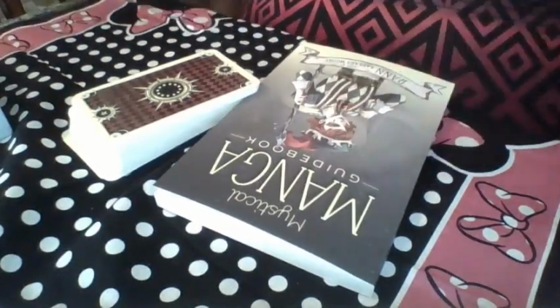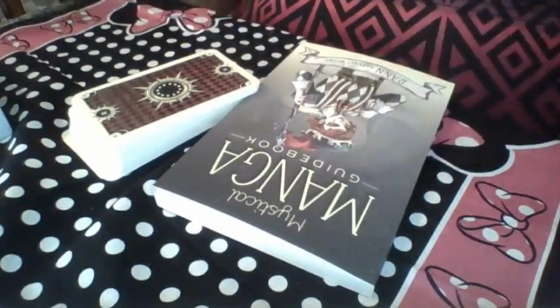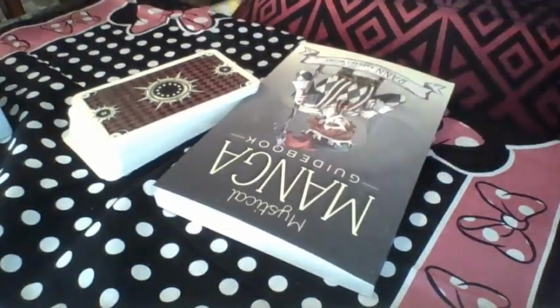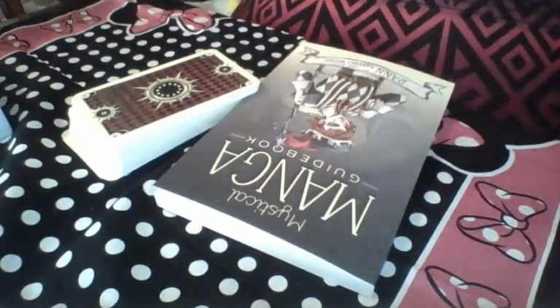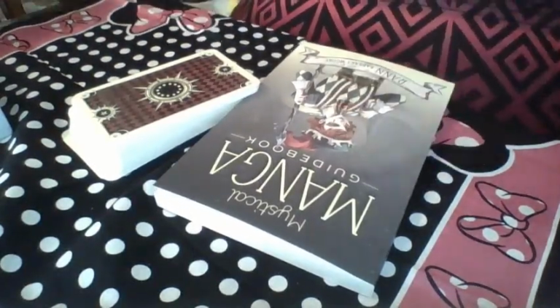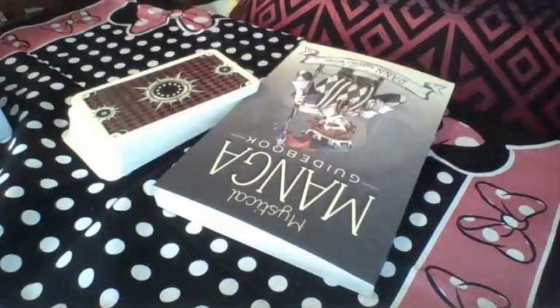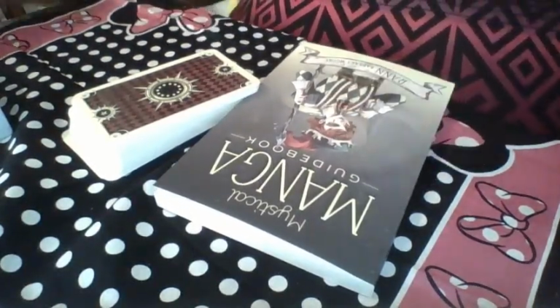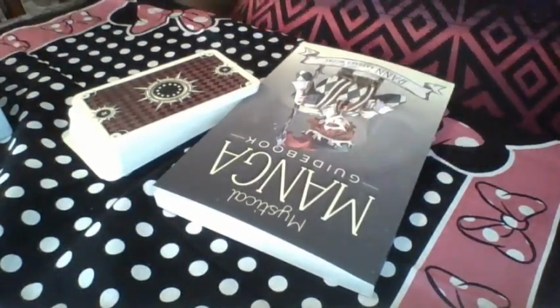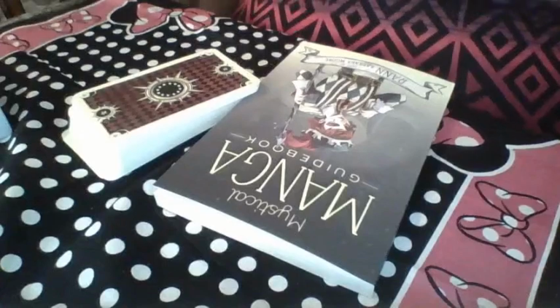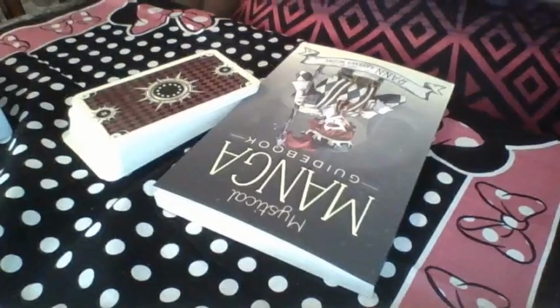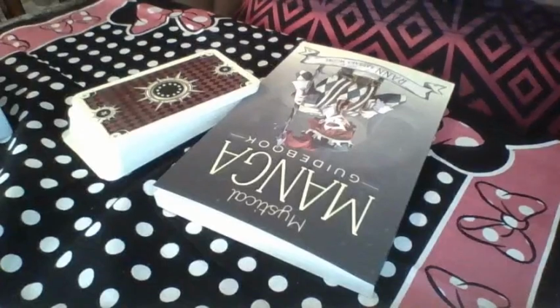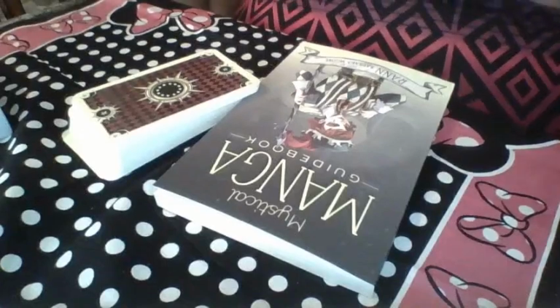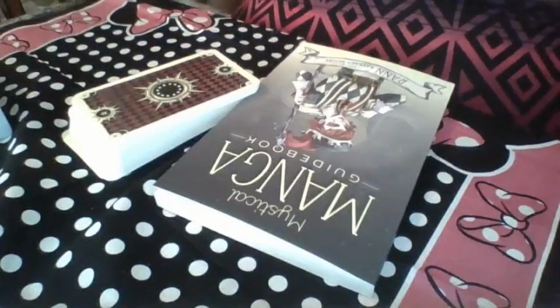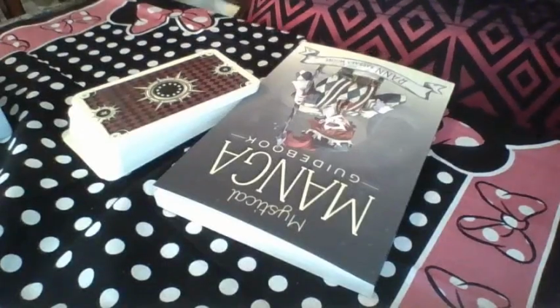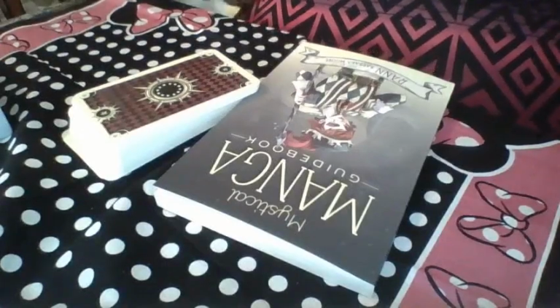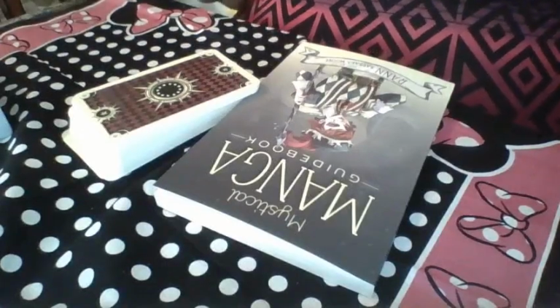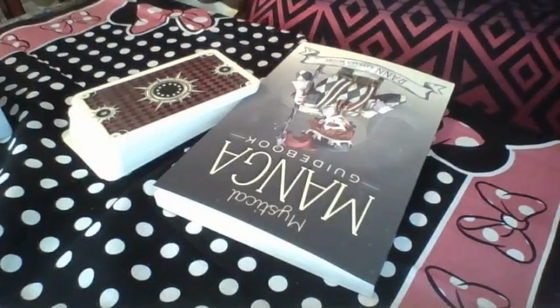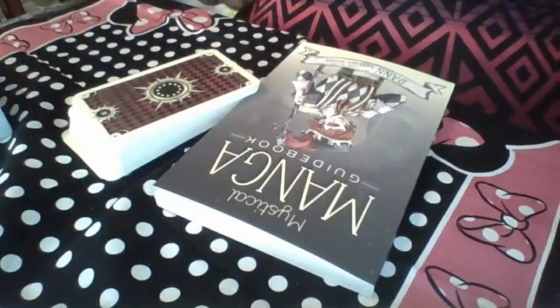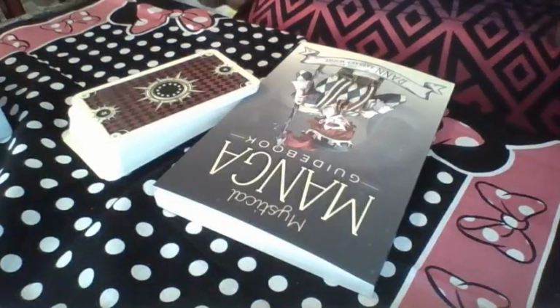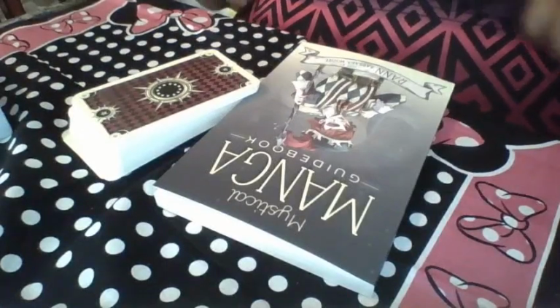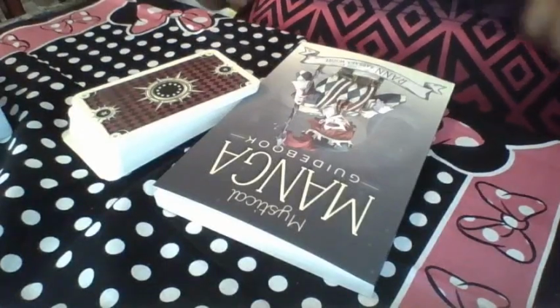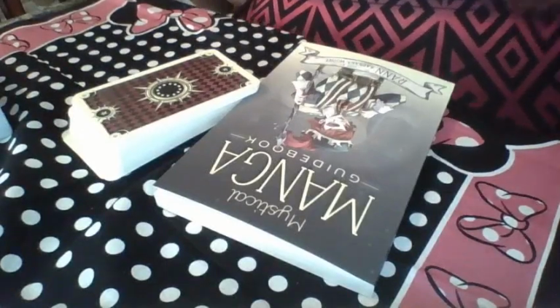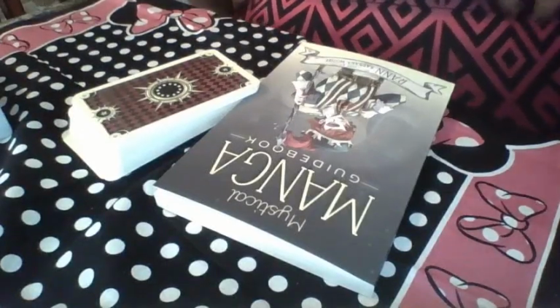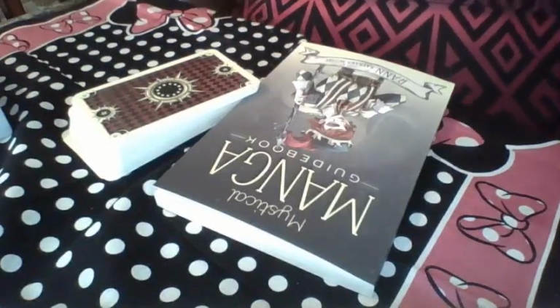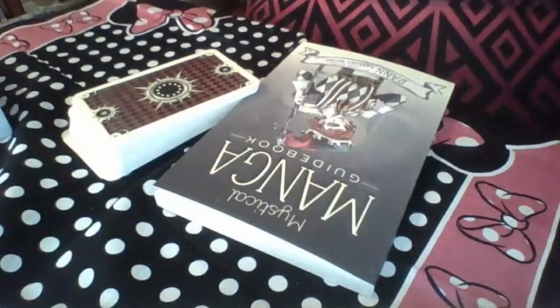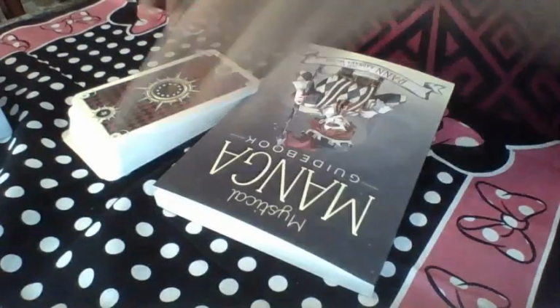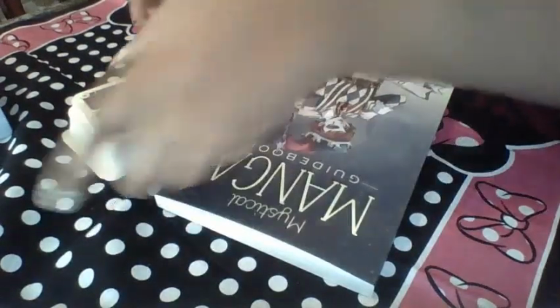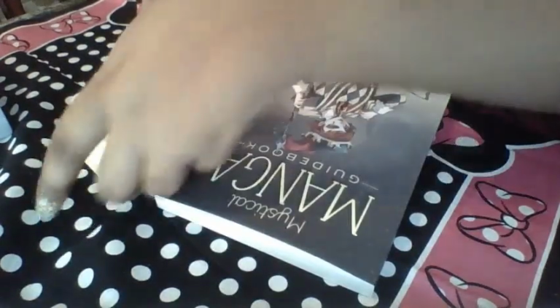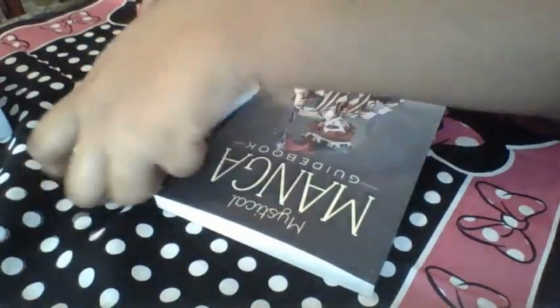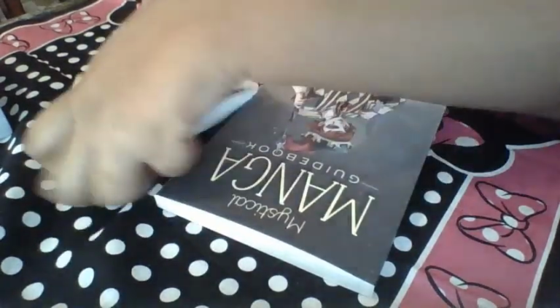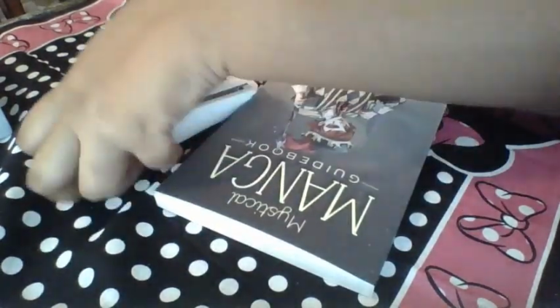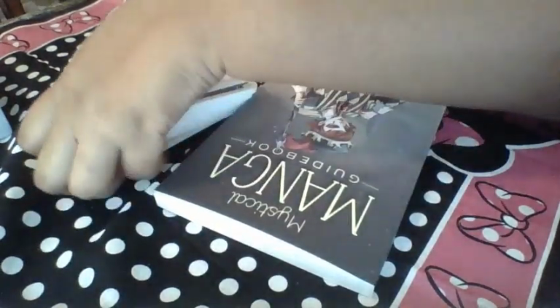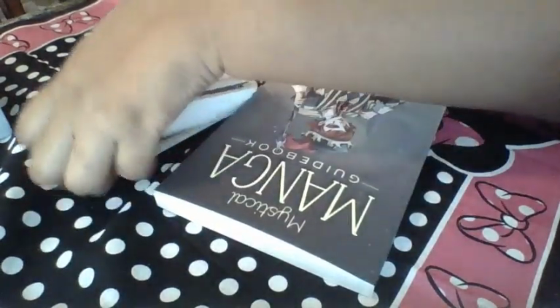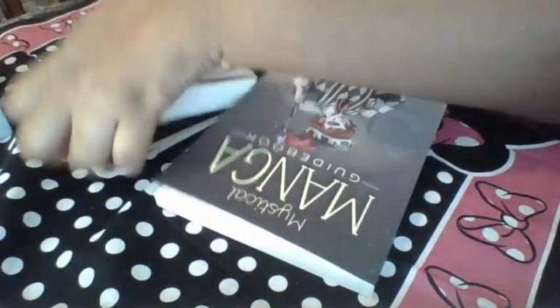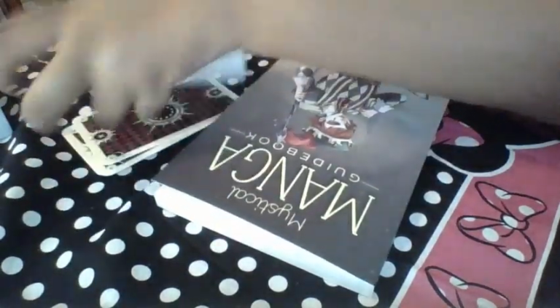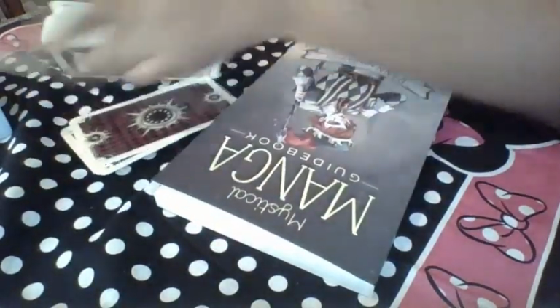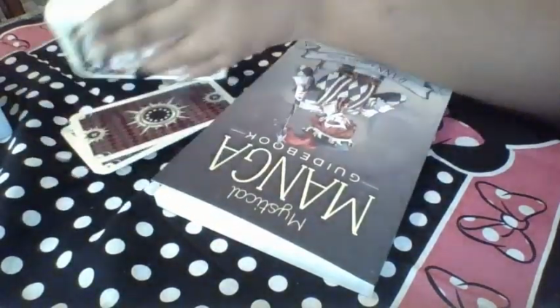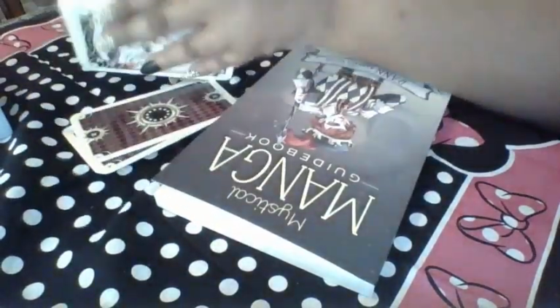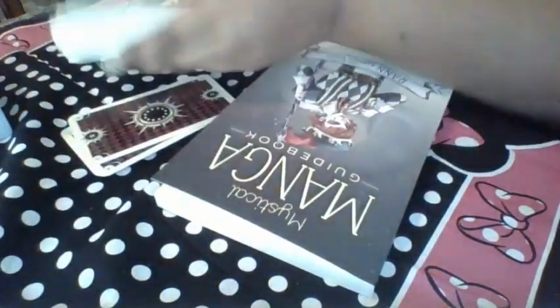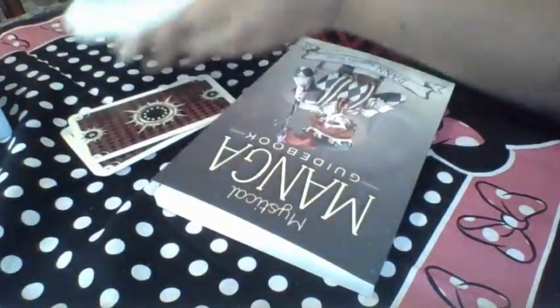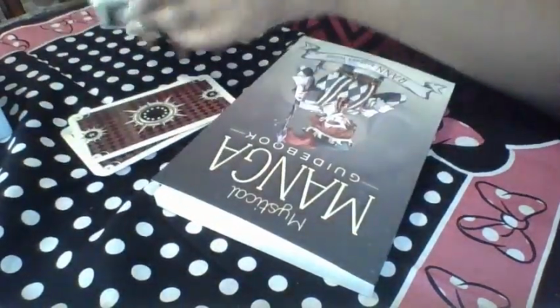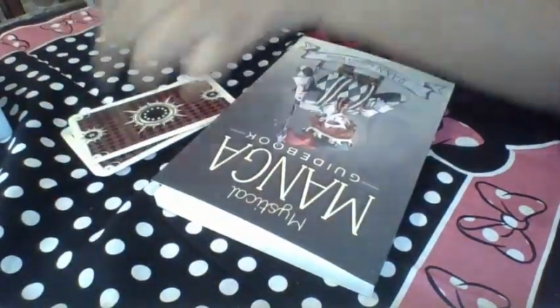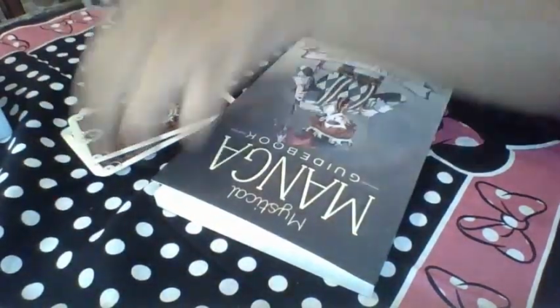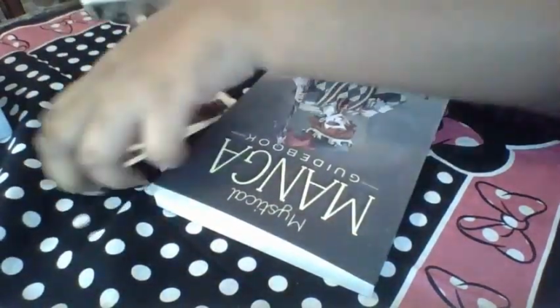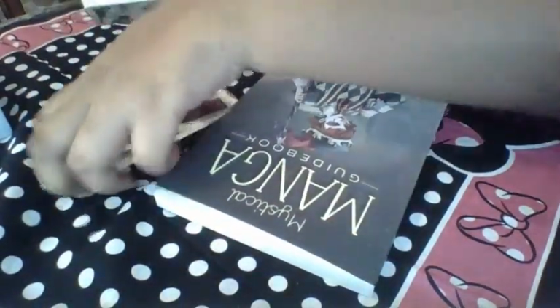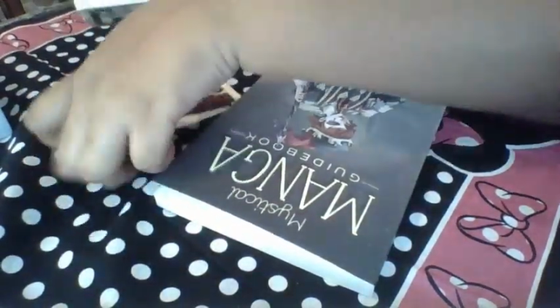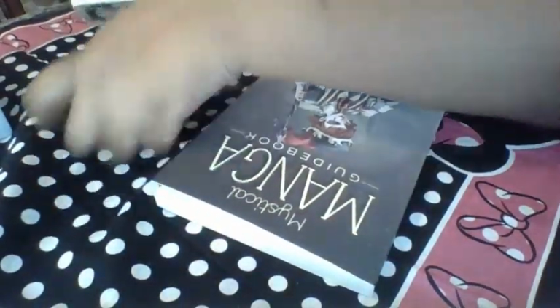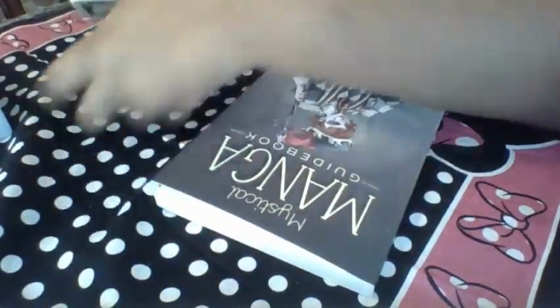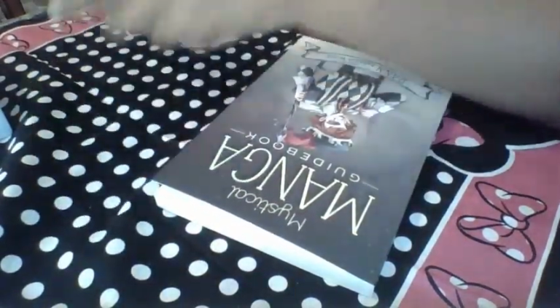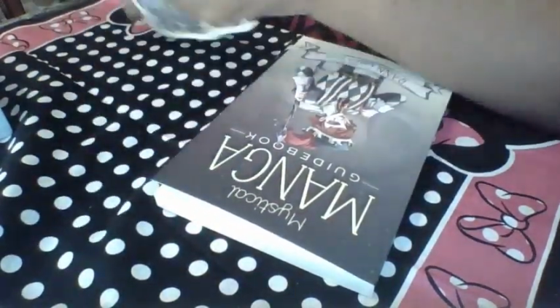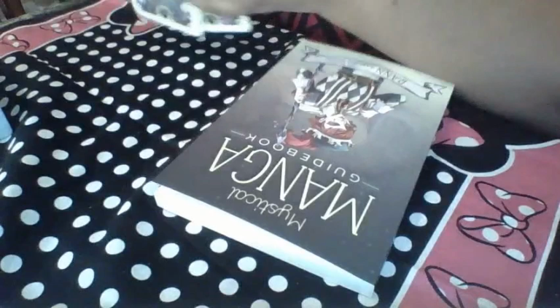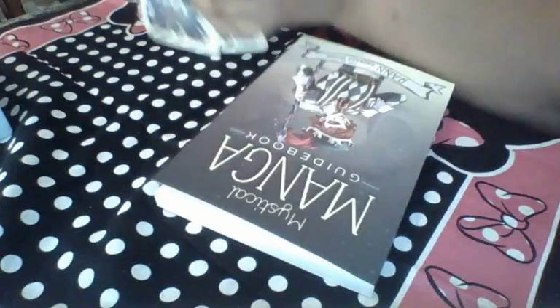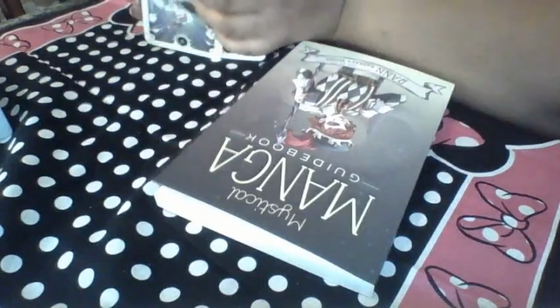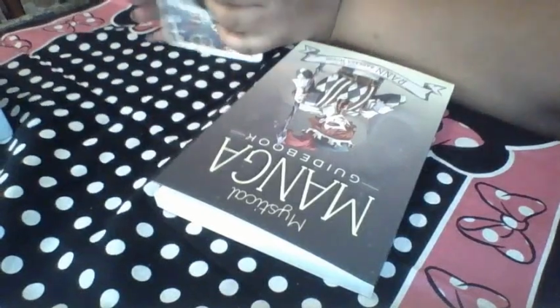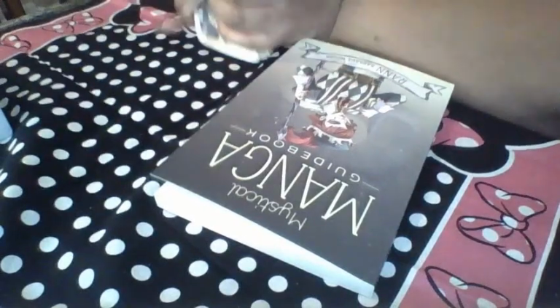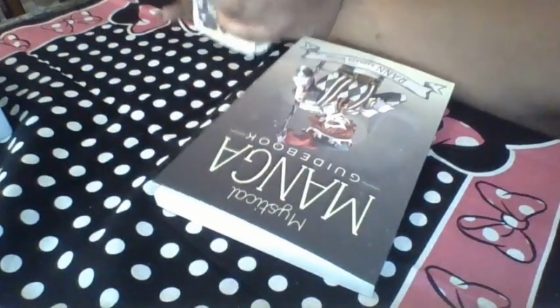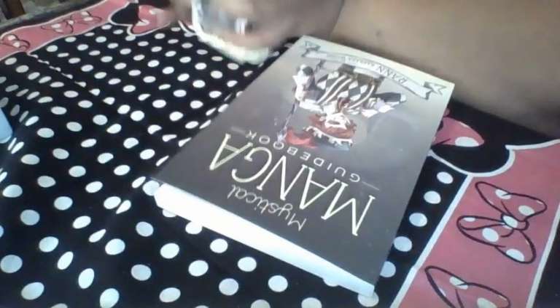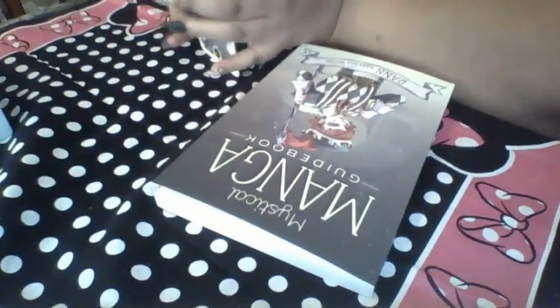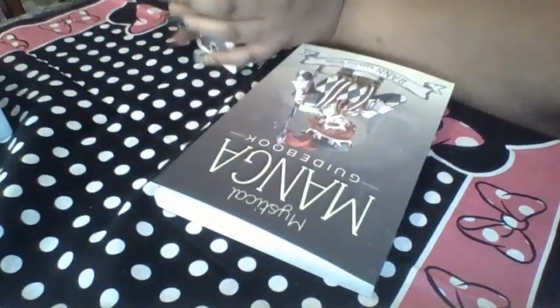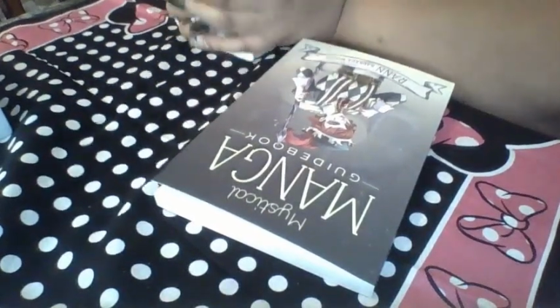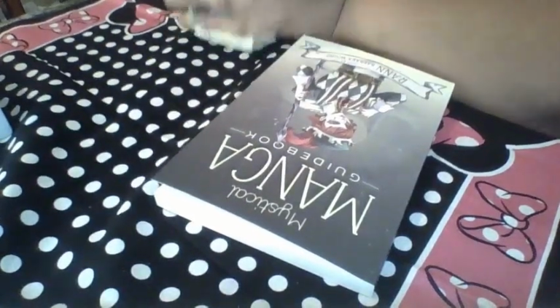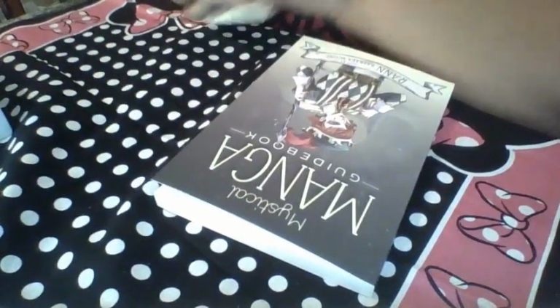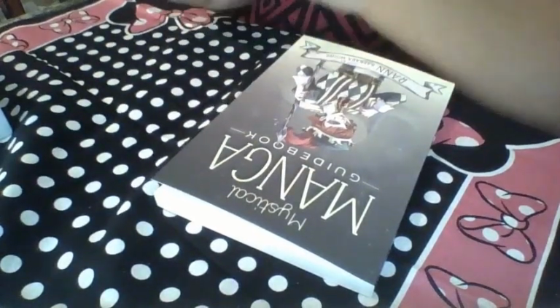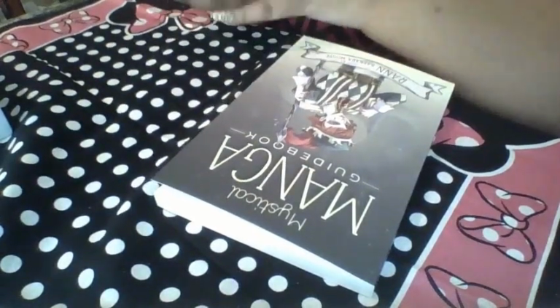You can even actually request a specific deck that I own.